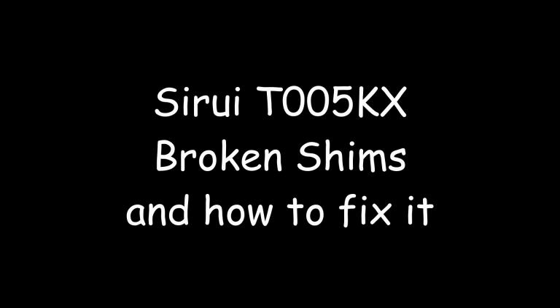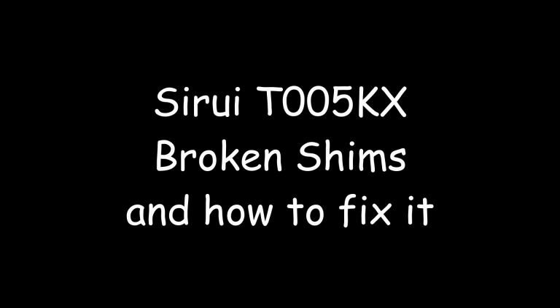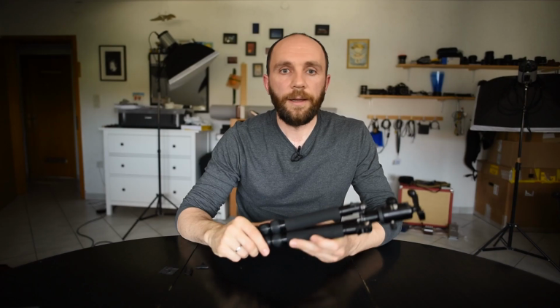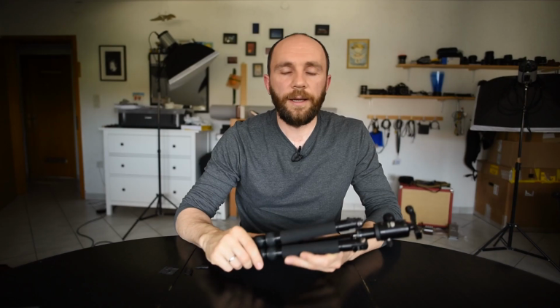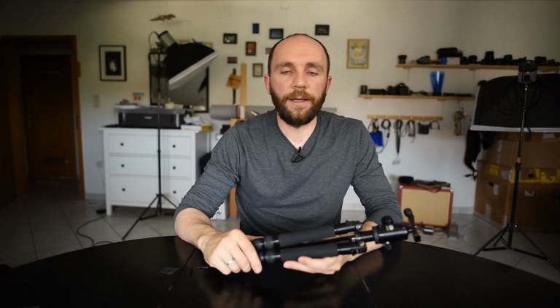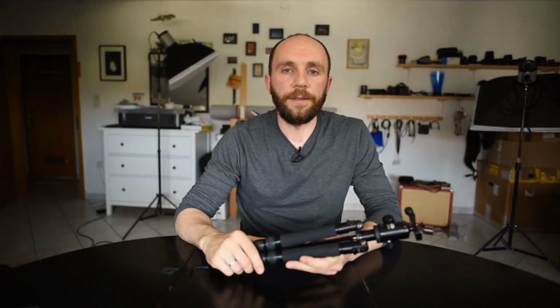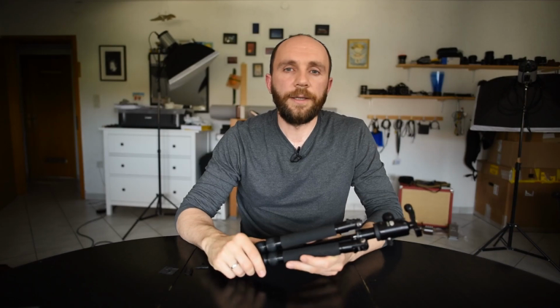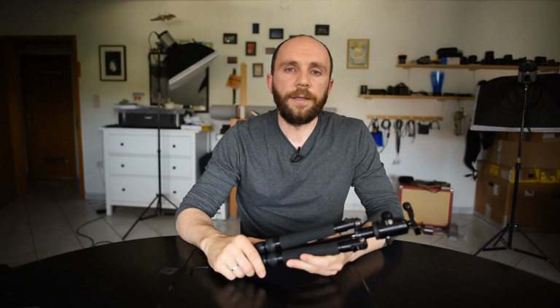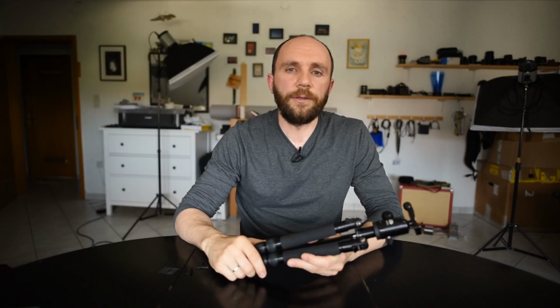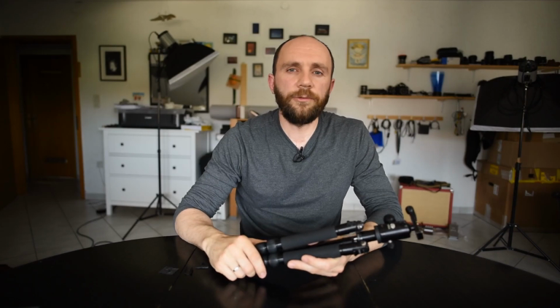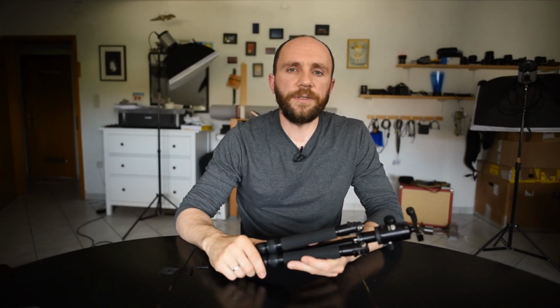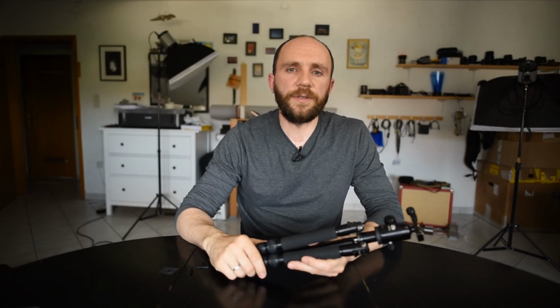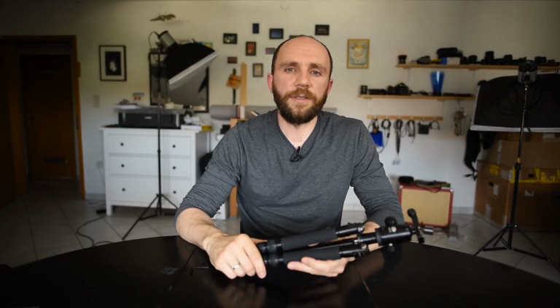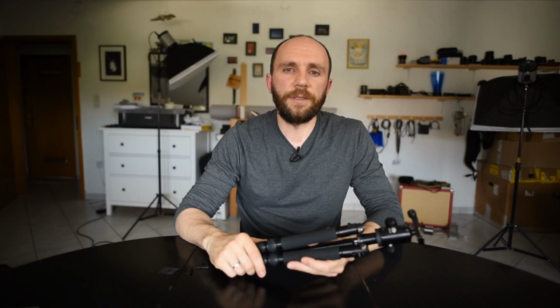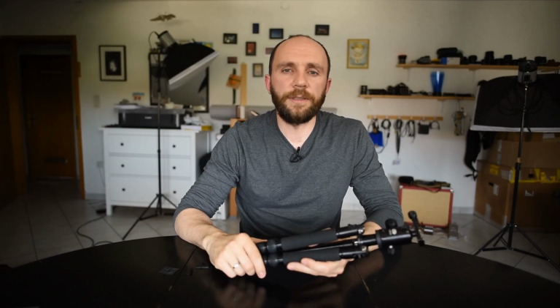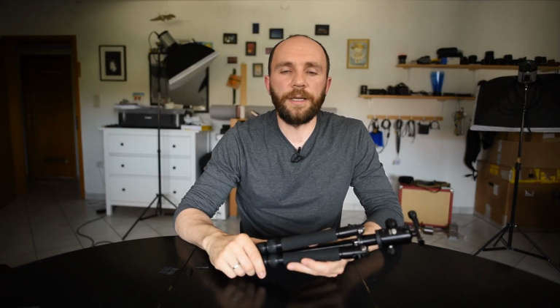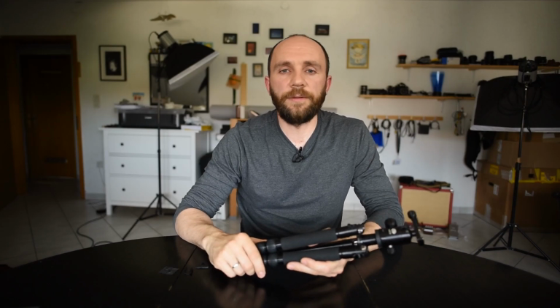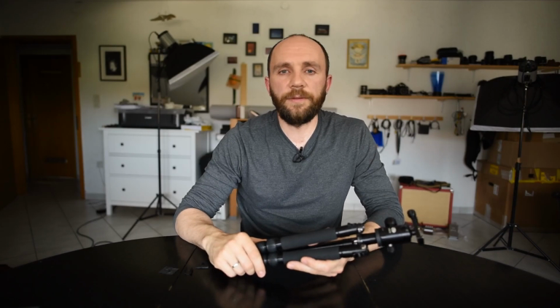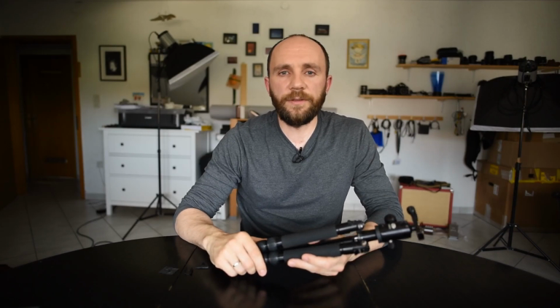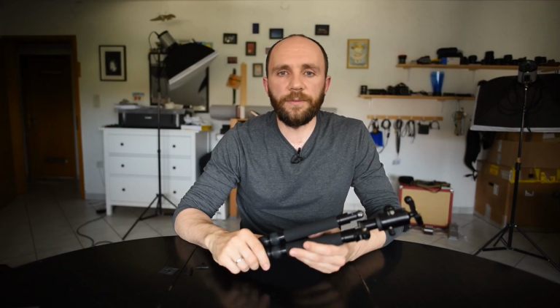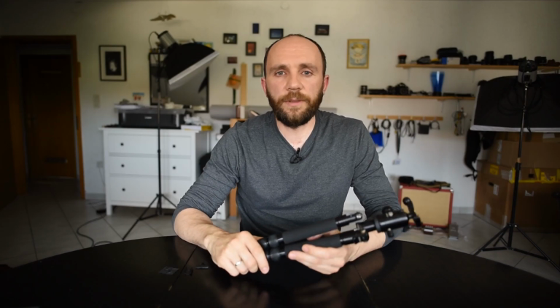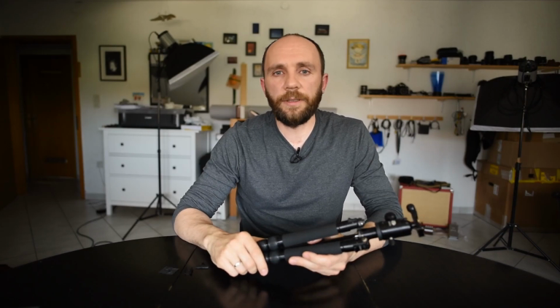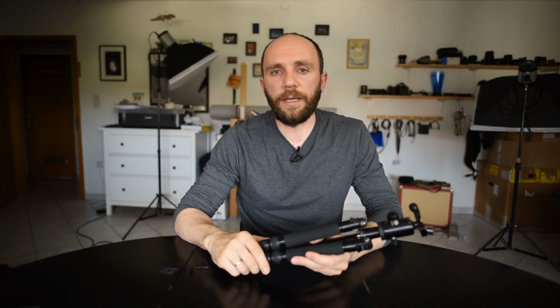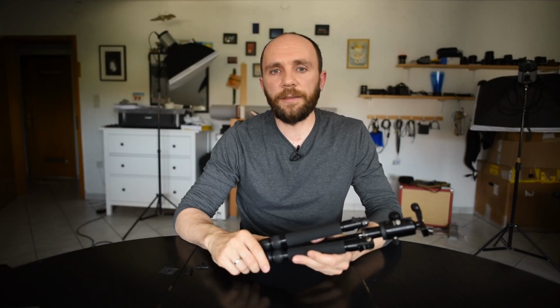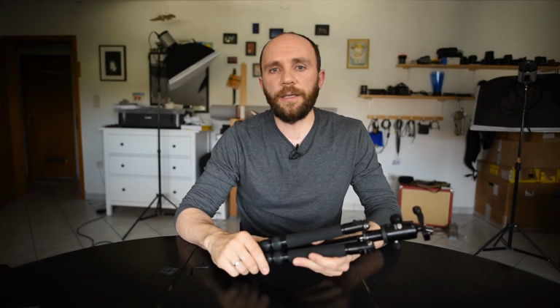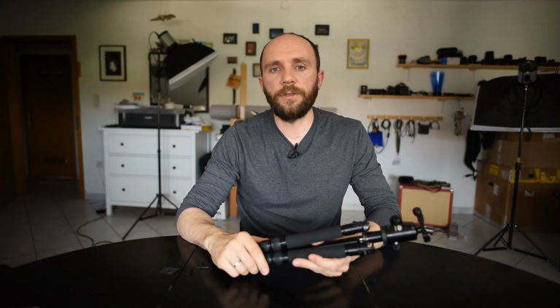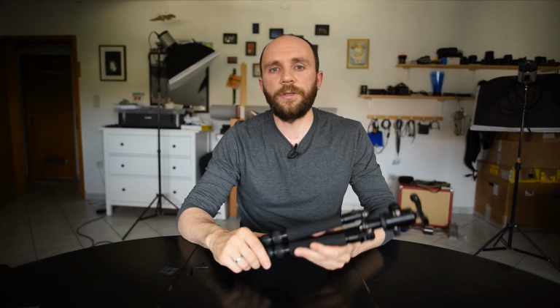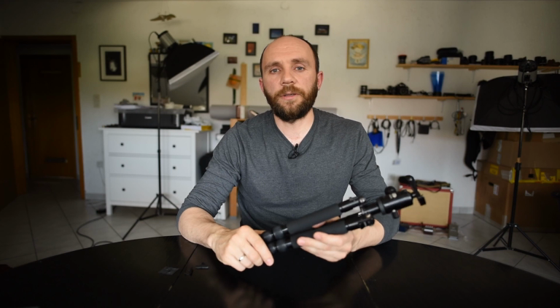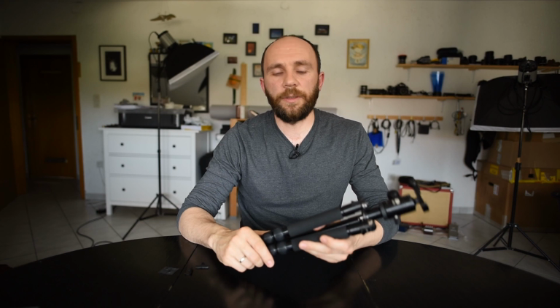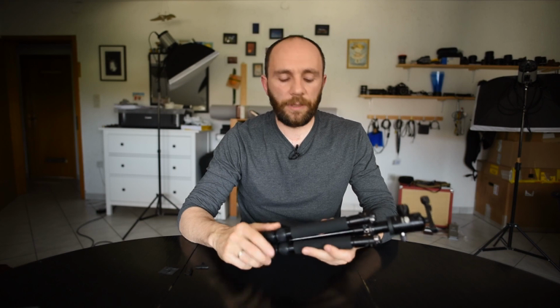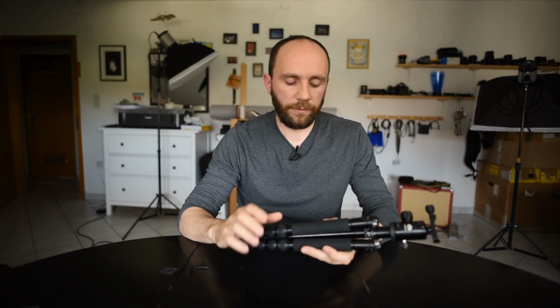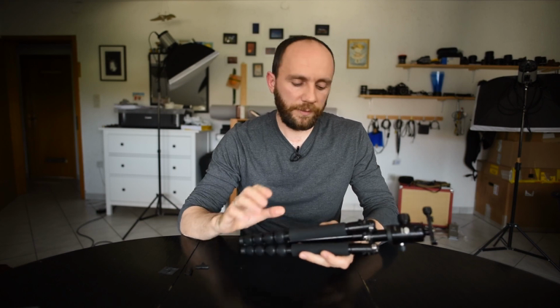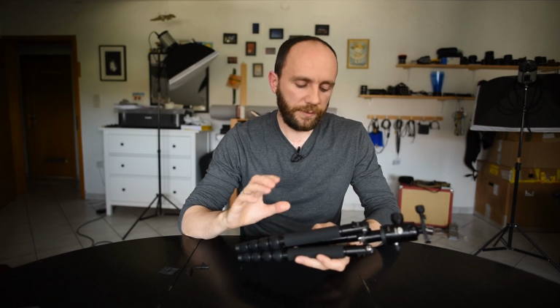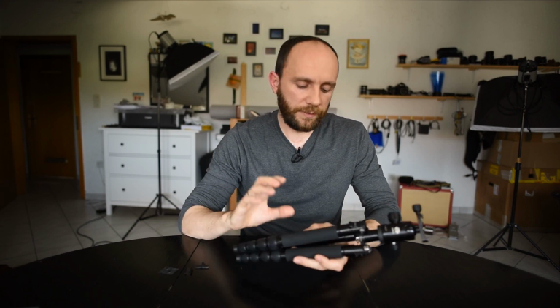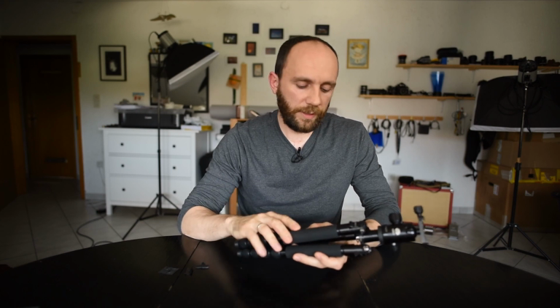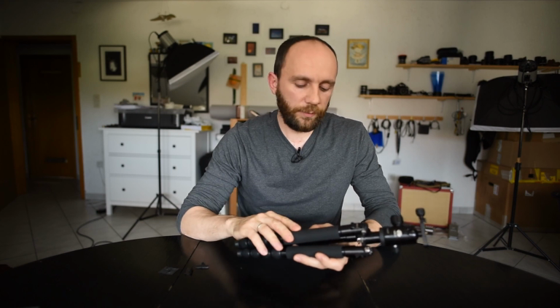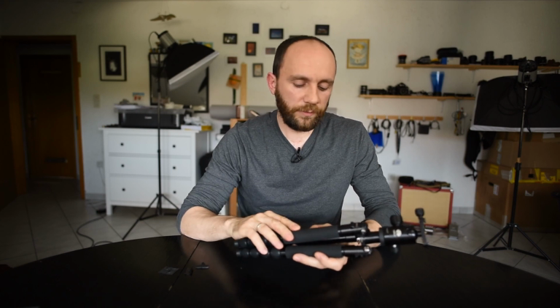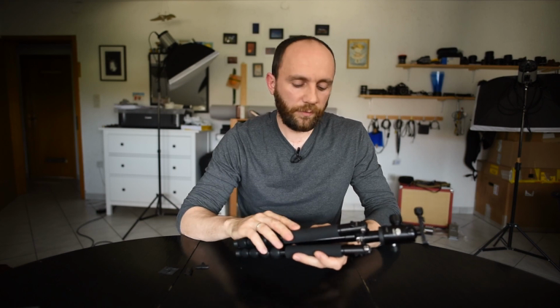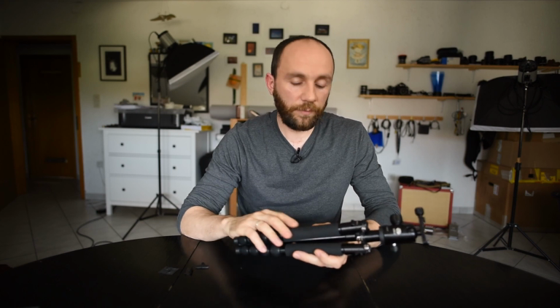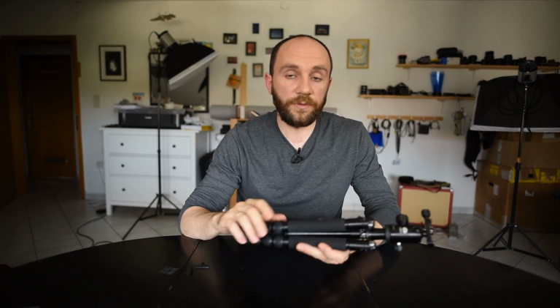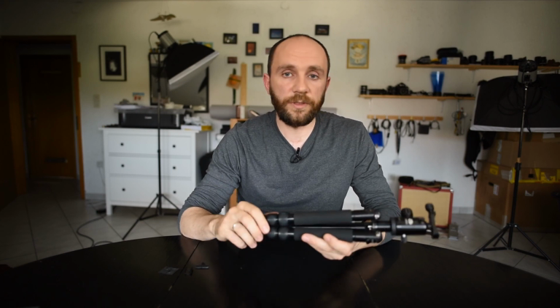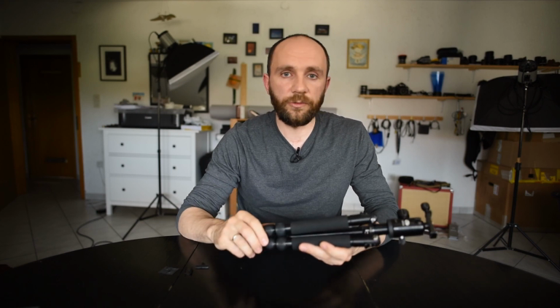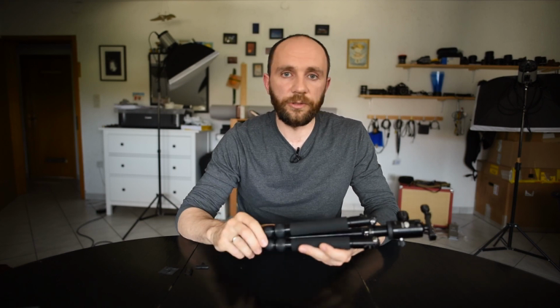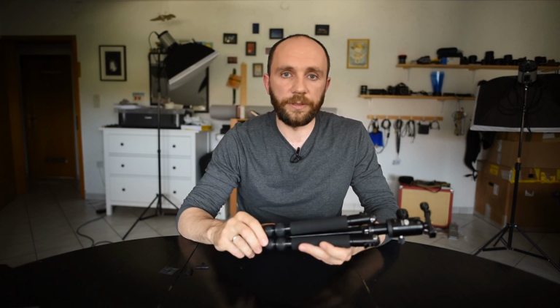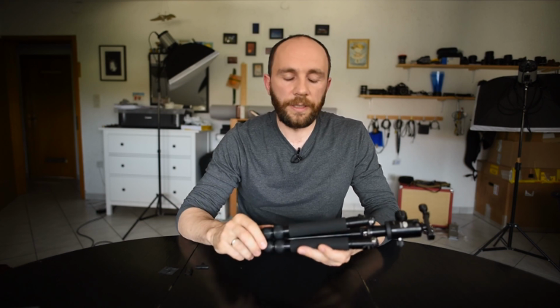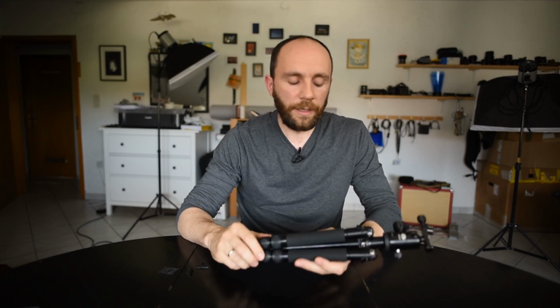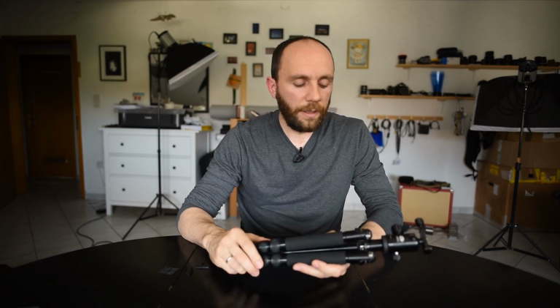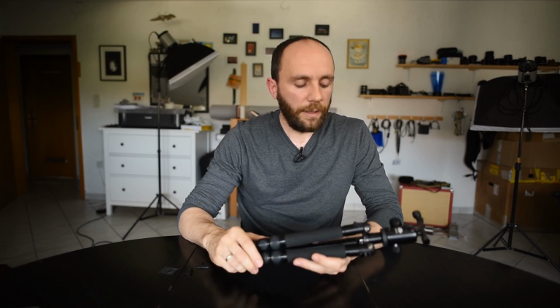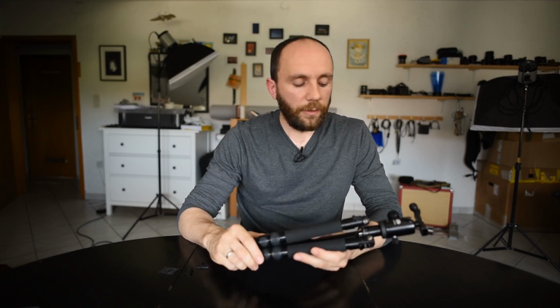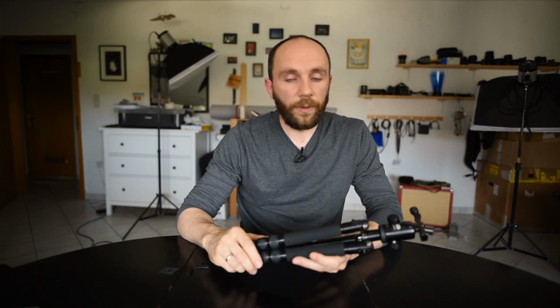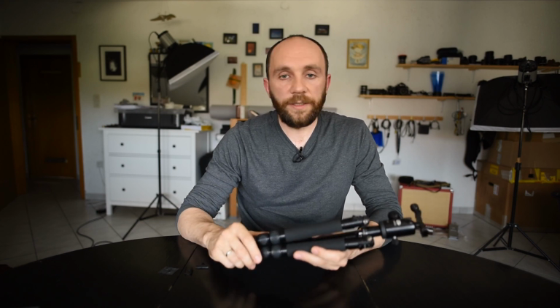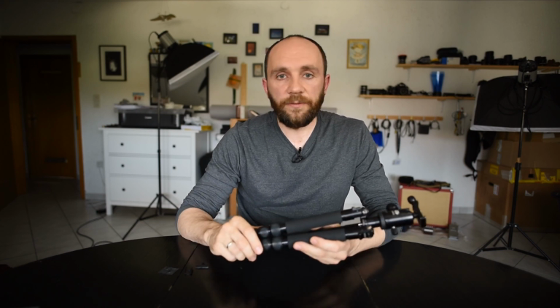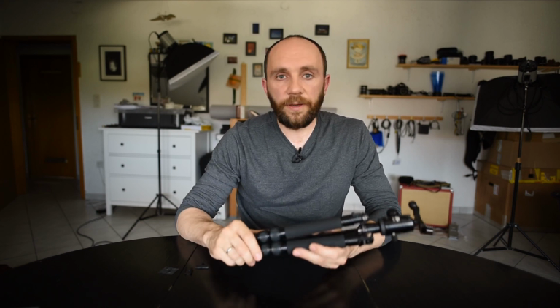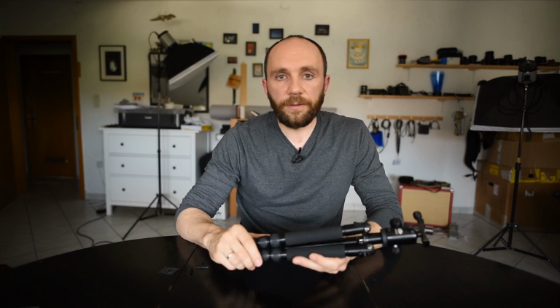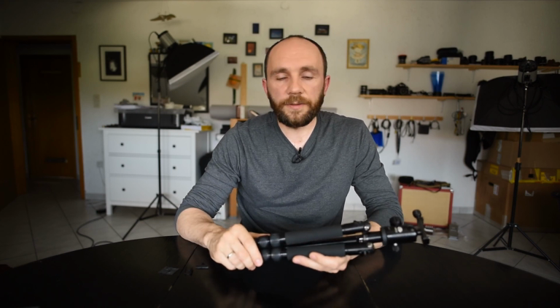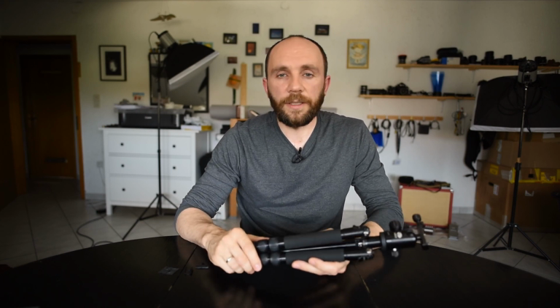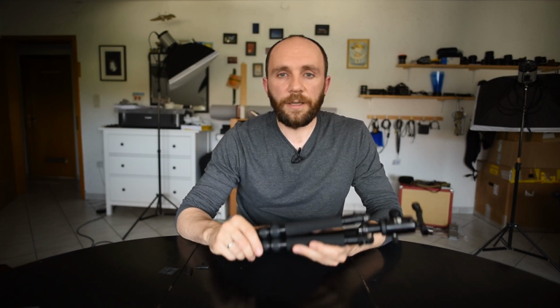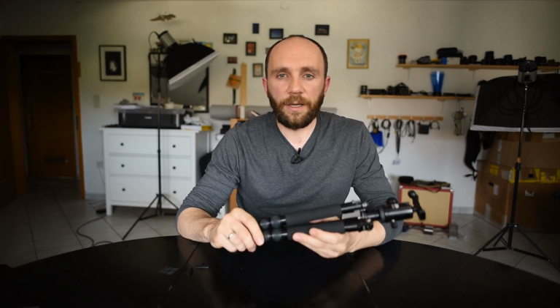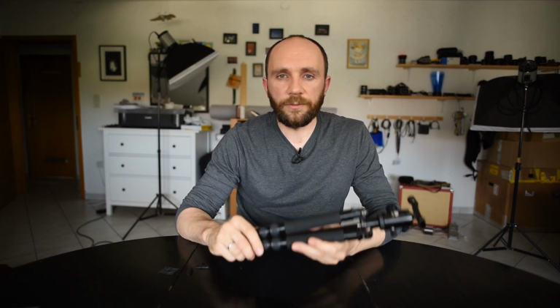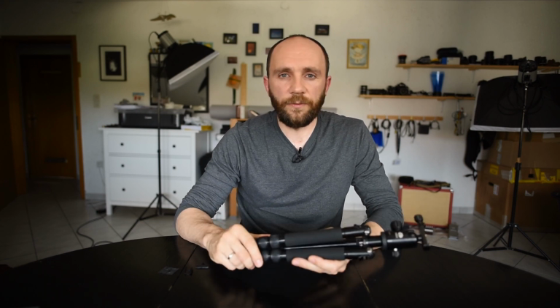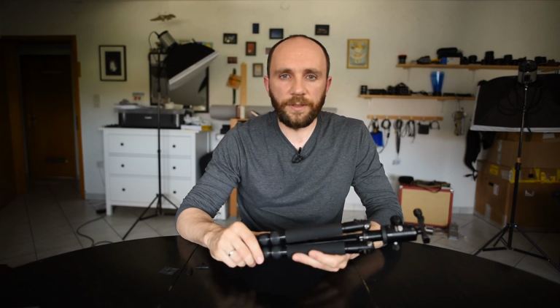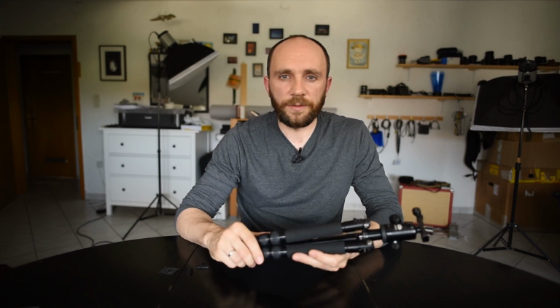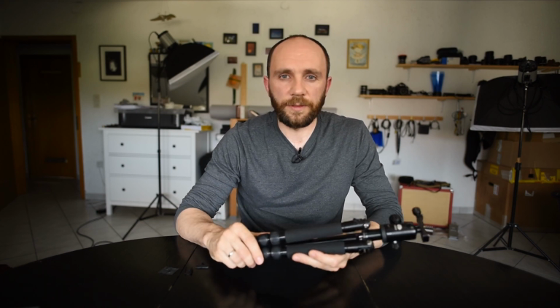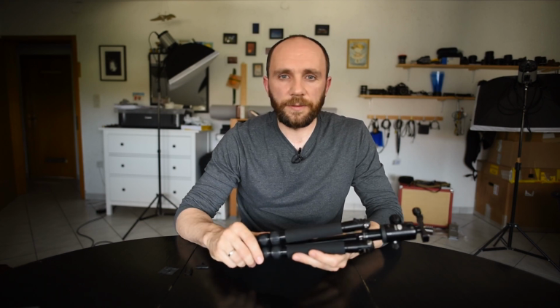Hi, Yuri is here, and in this video I'd like to talk about this tripod from Sirui — why it fails and how to fix it.